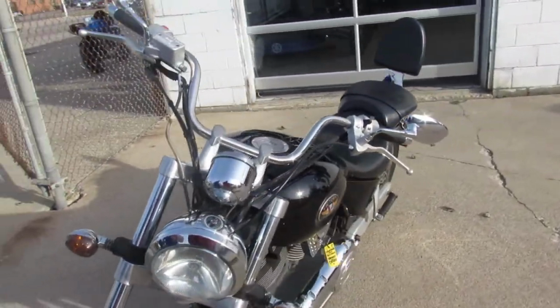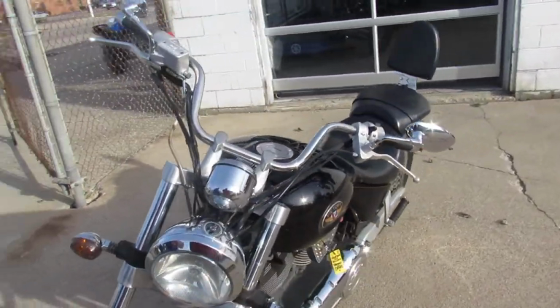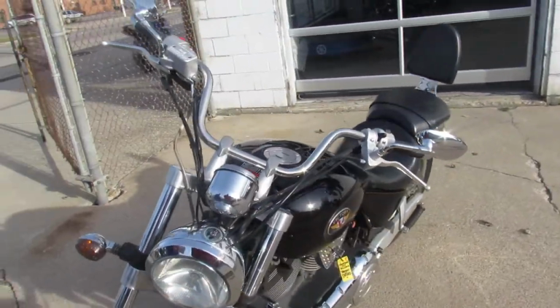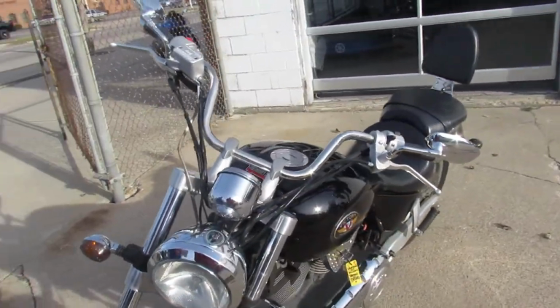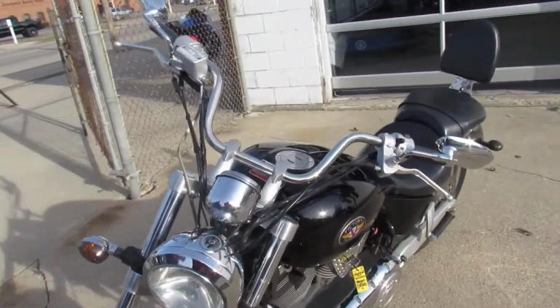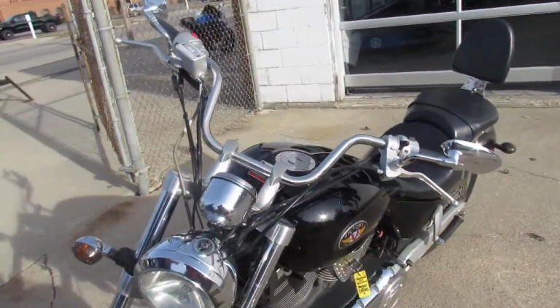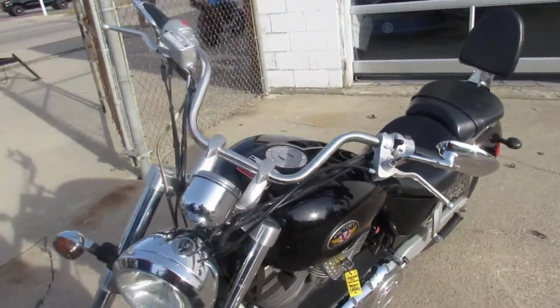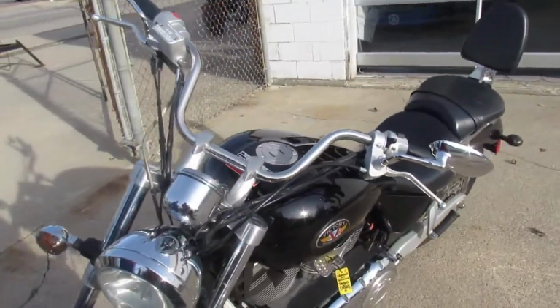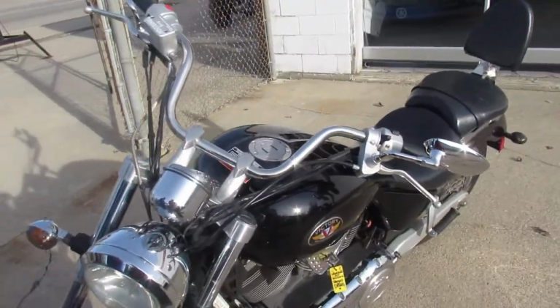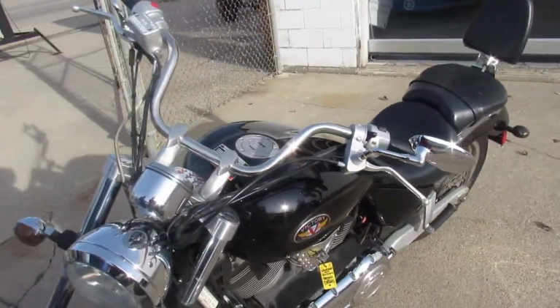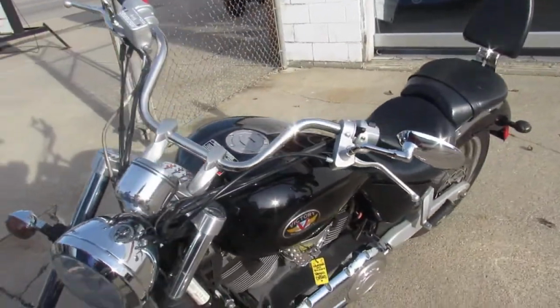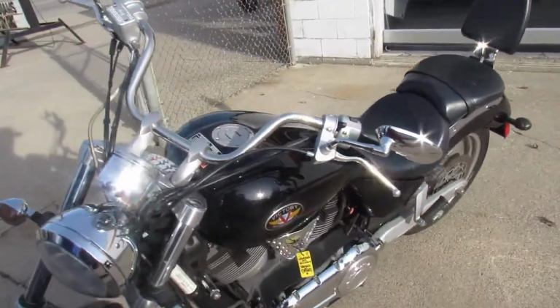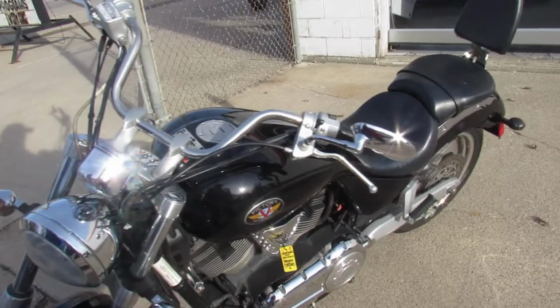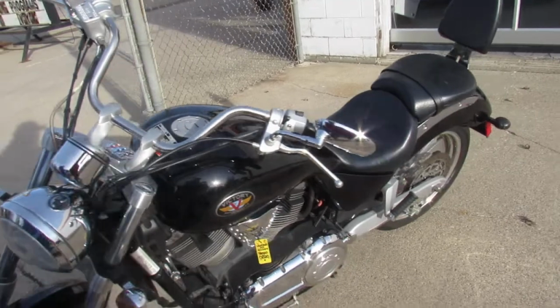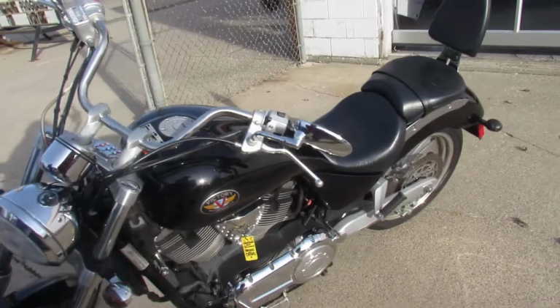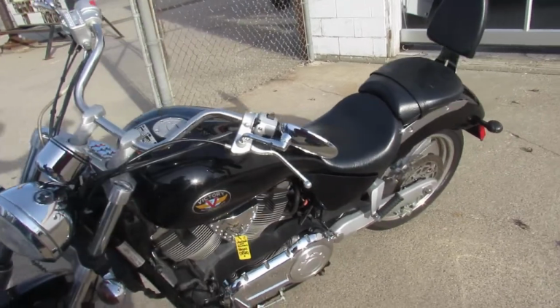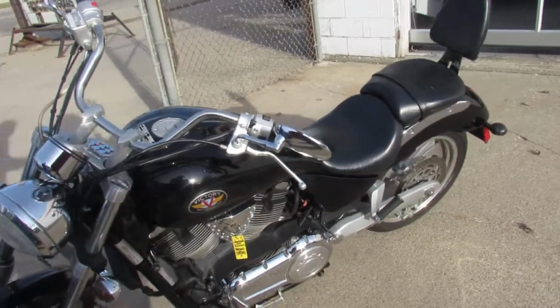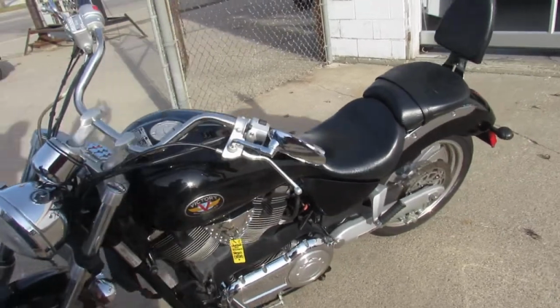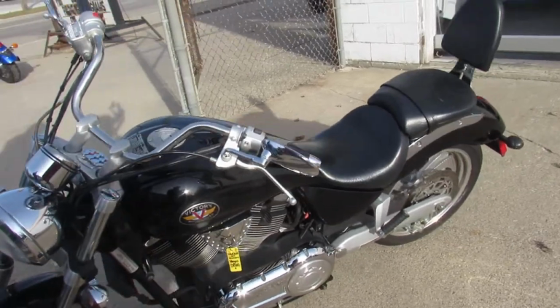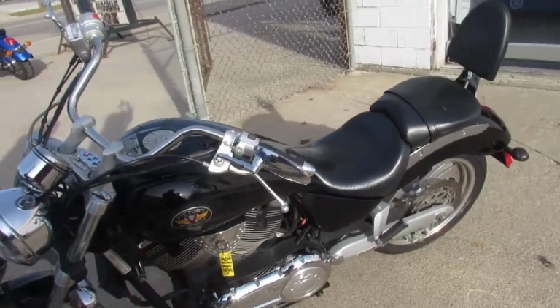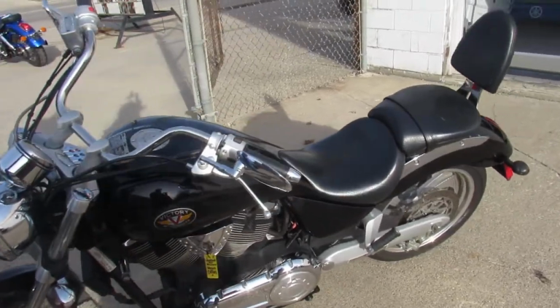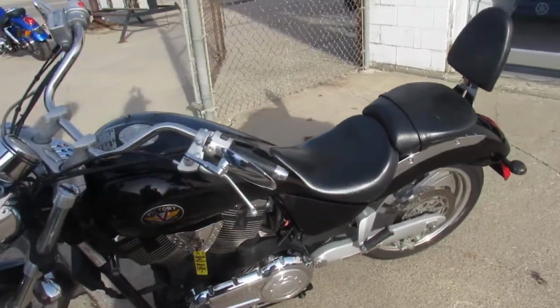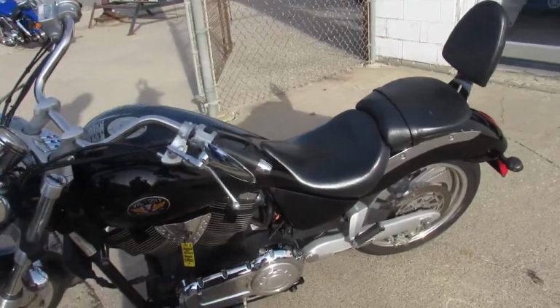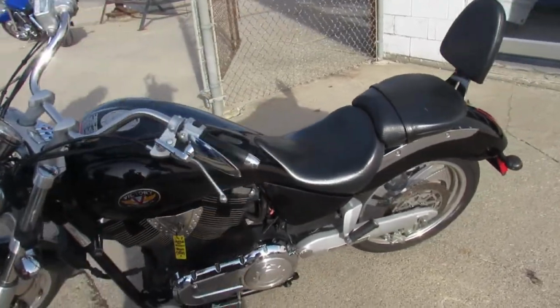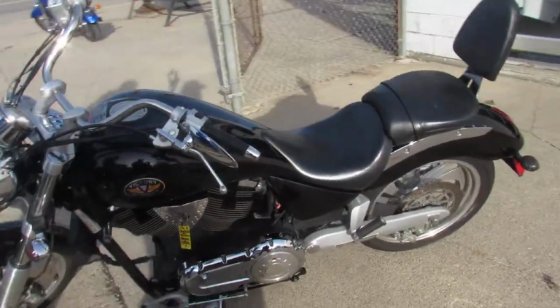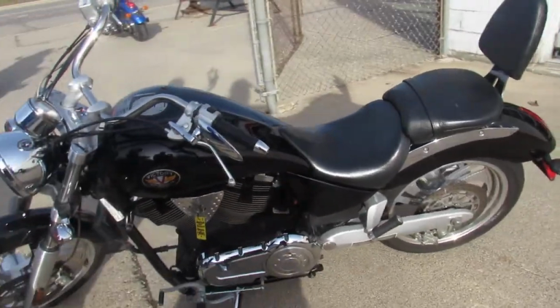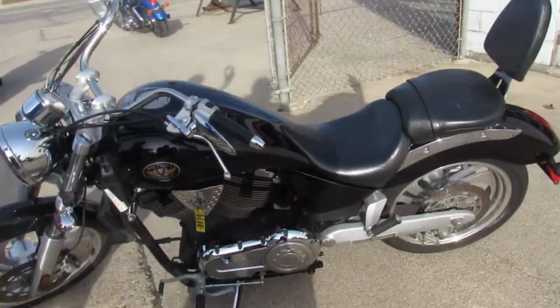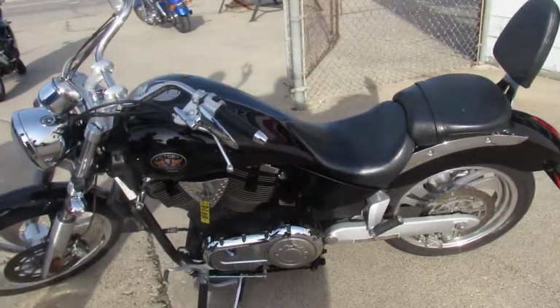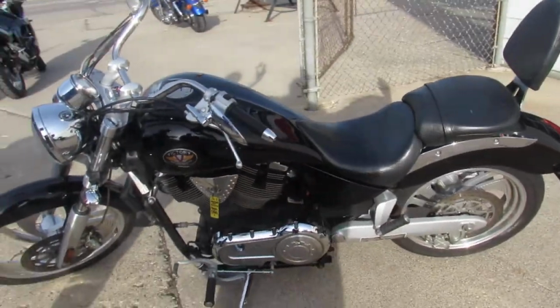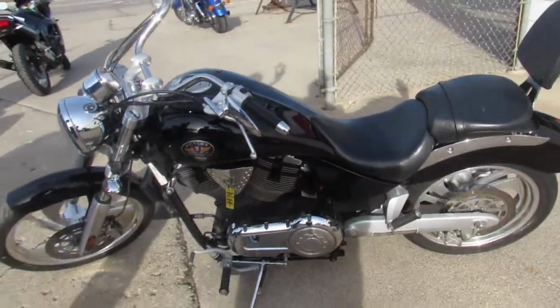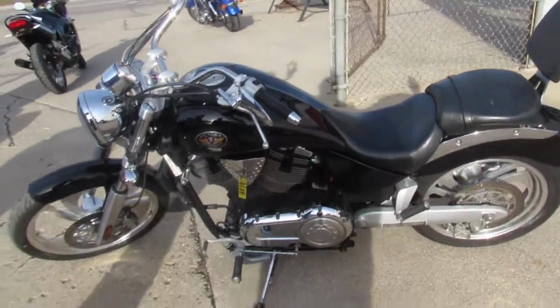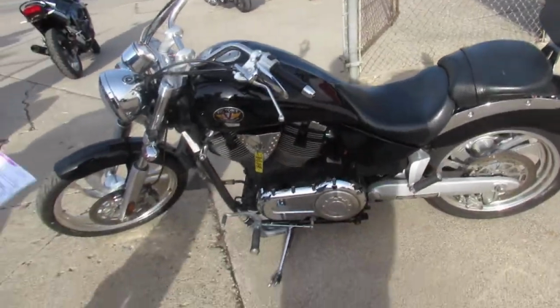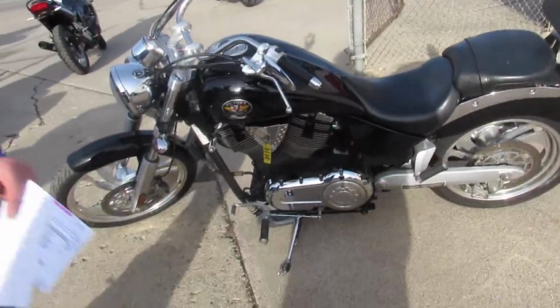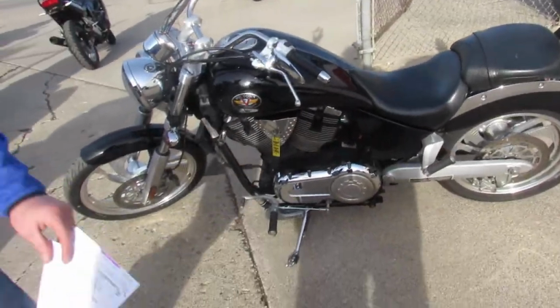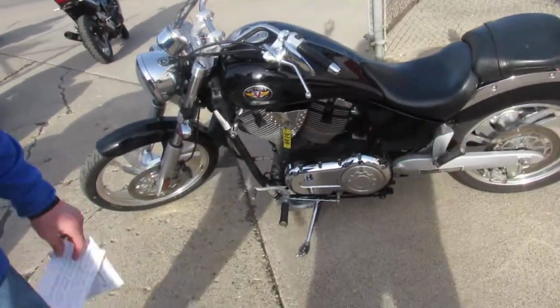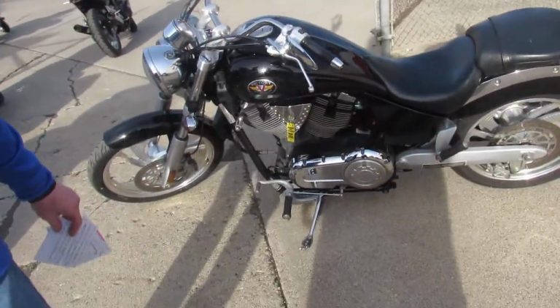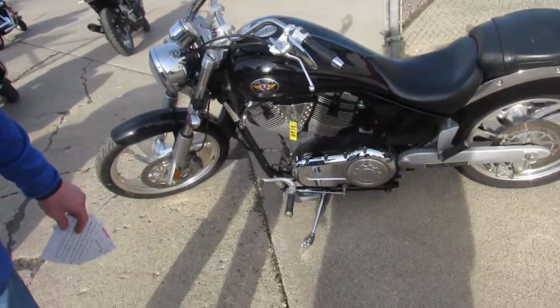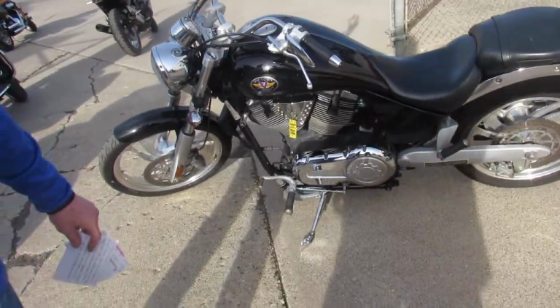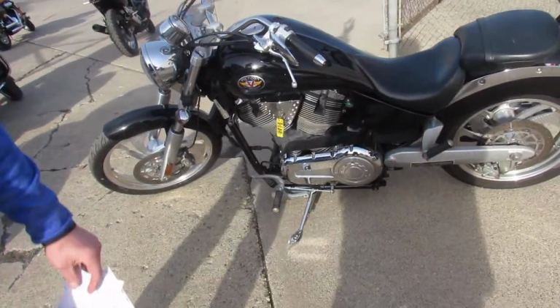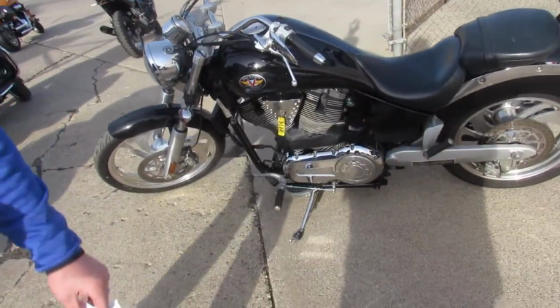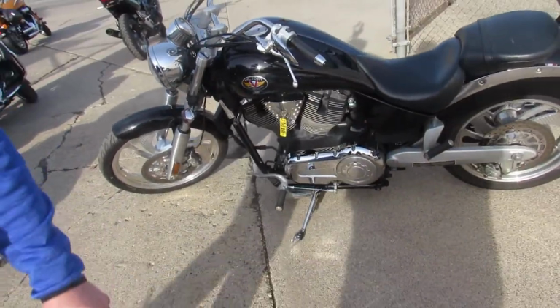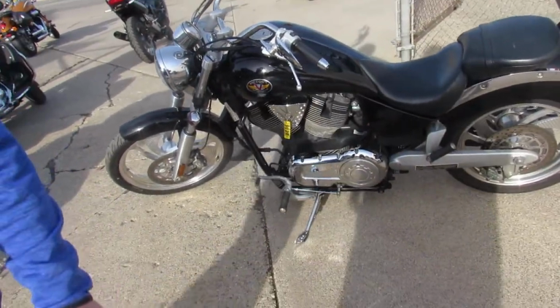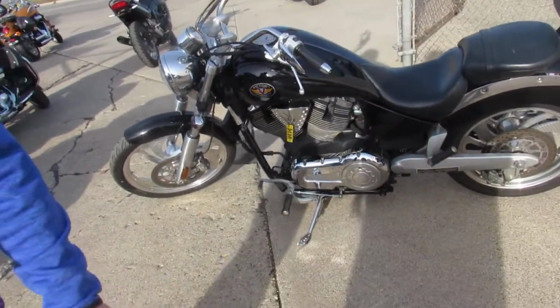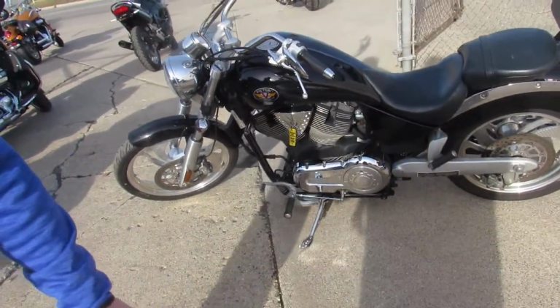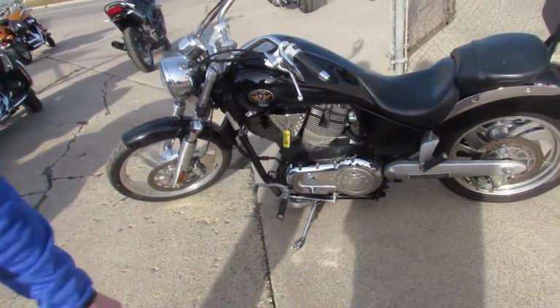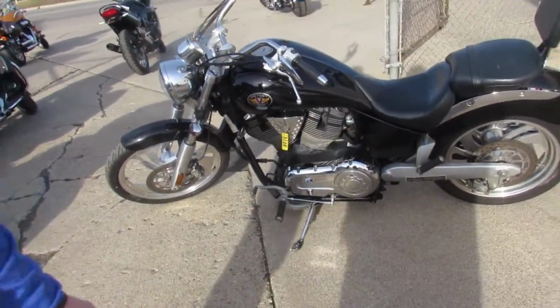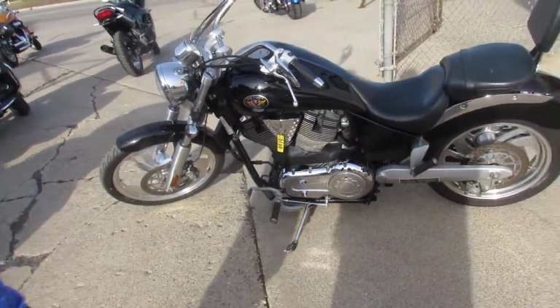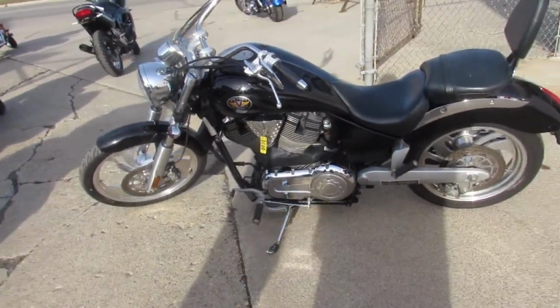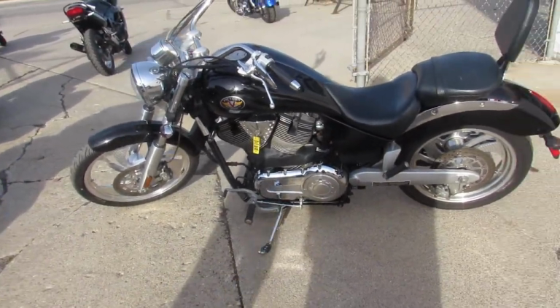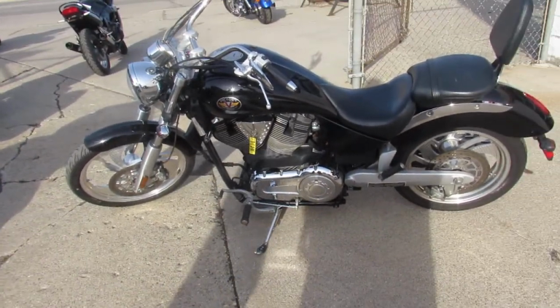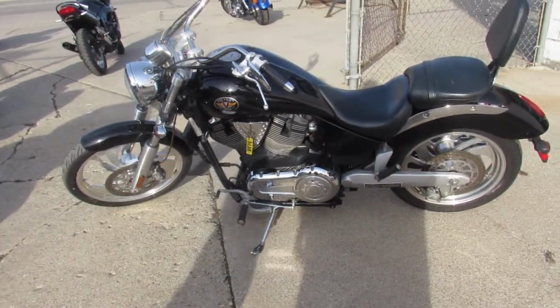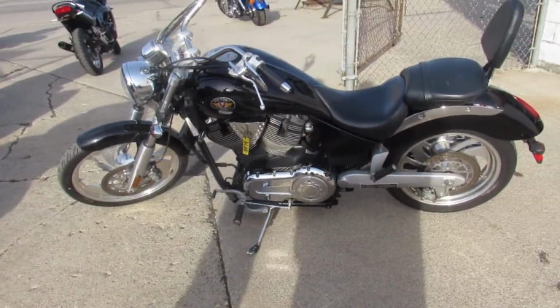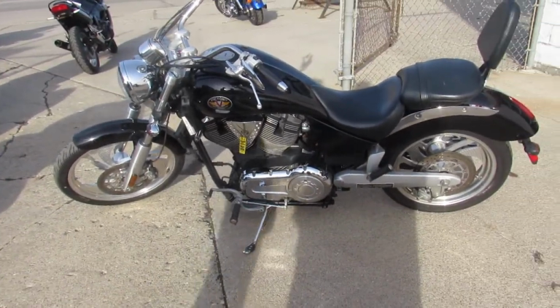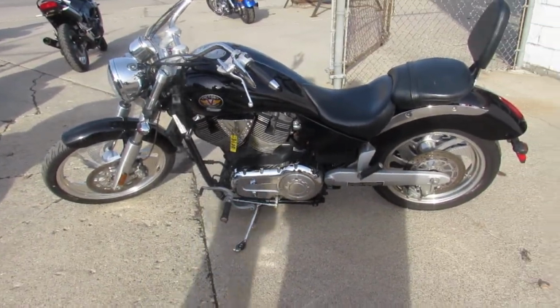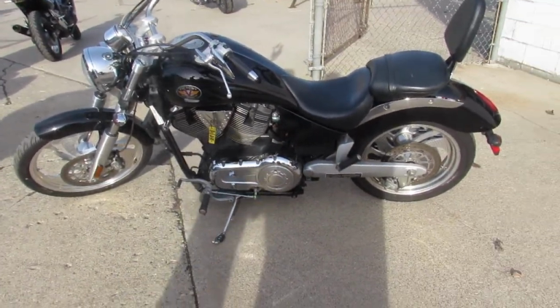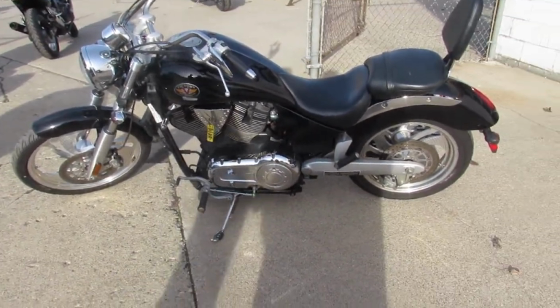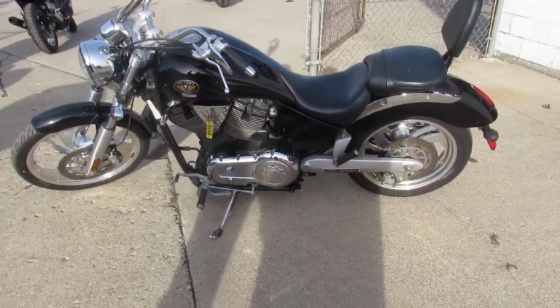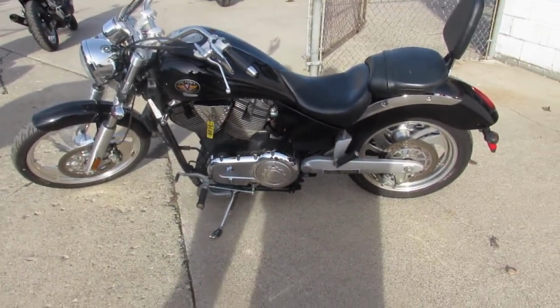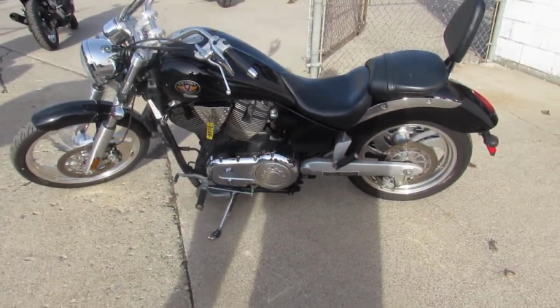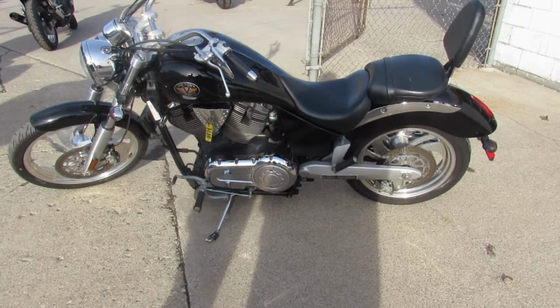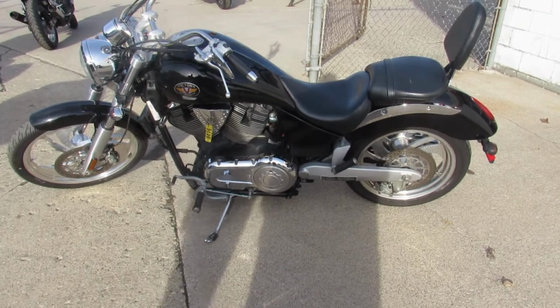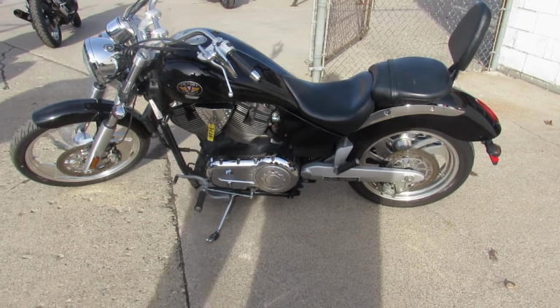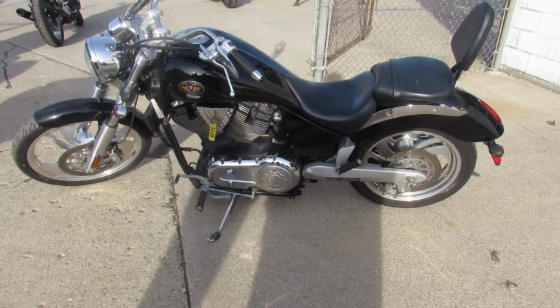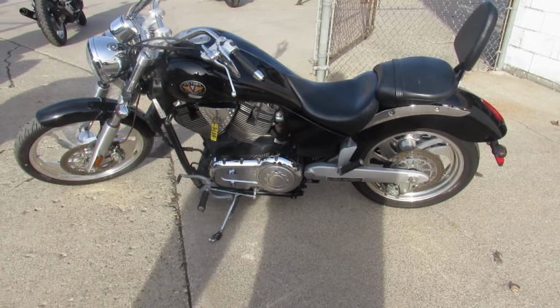Just been serviced at the dealership, been inspected, all the fluids have been changed. And this thing is ready to ride — nice, clean Victory Vegas.